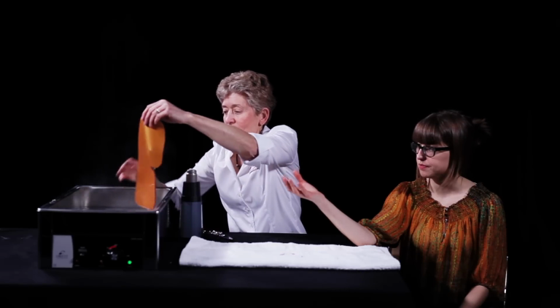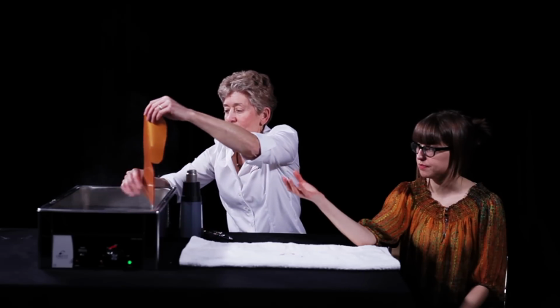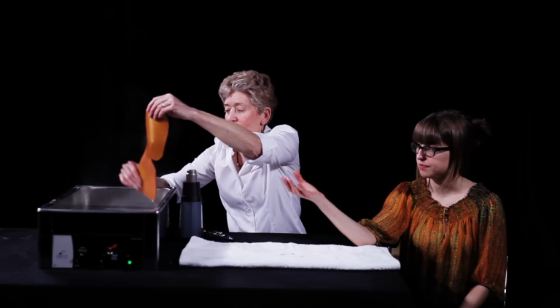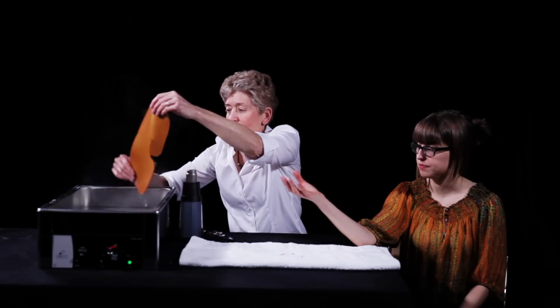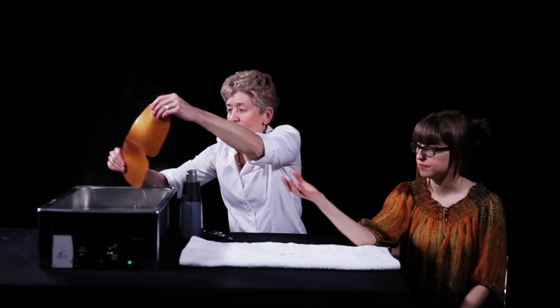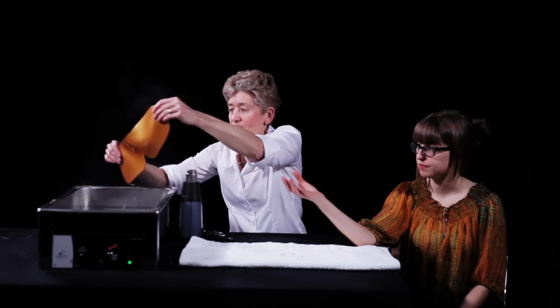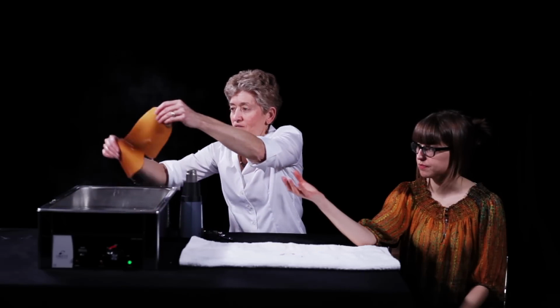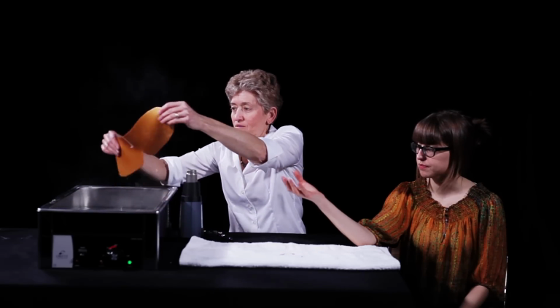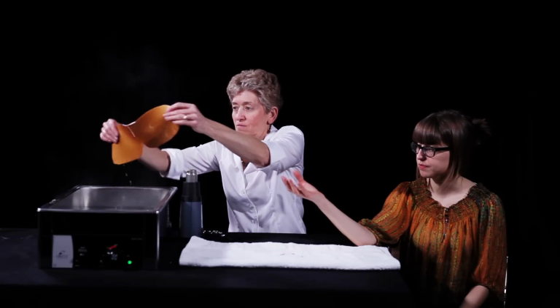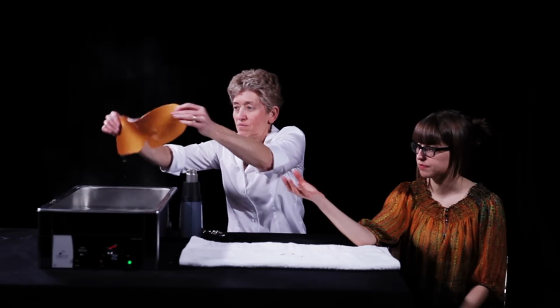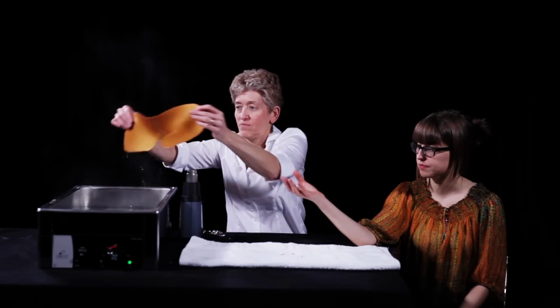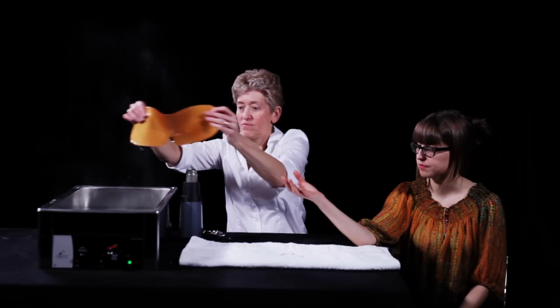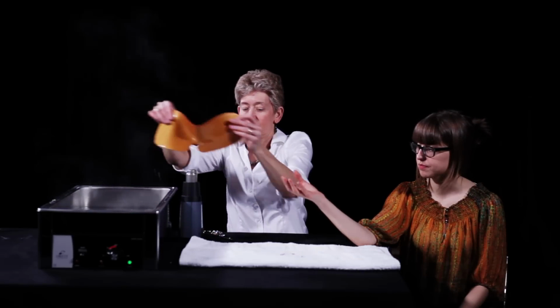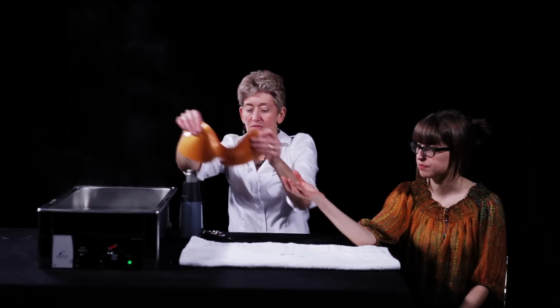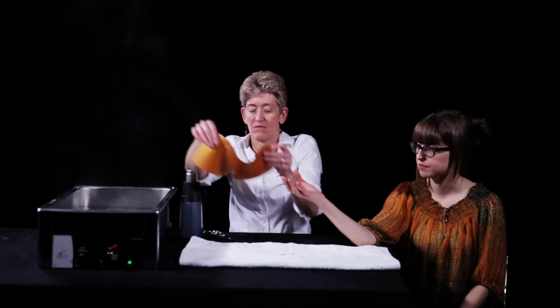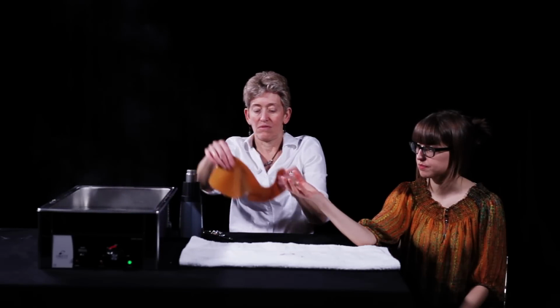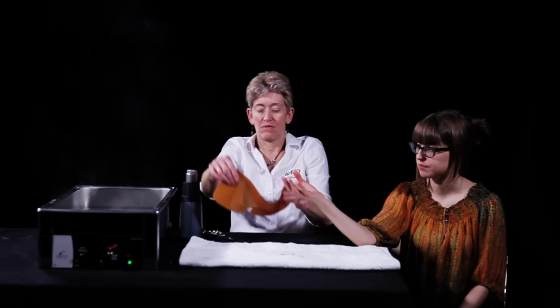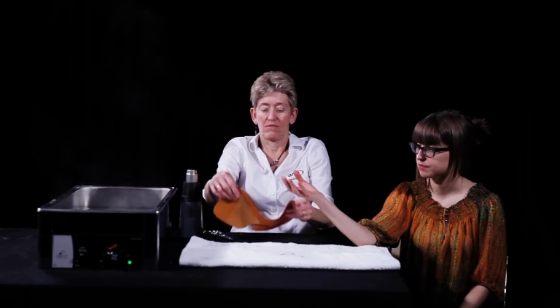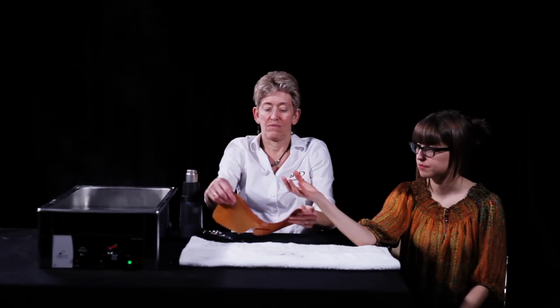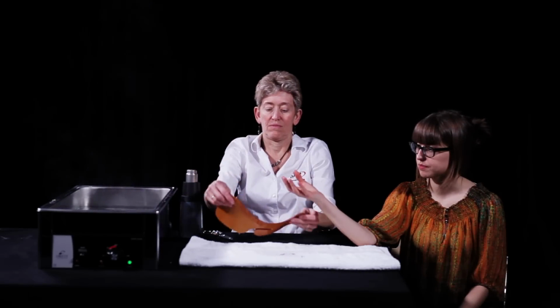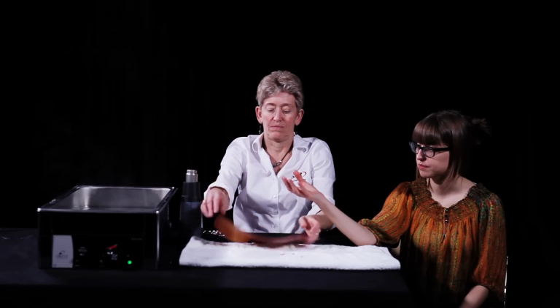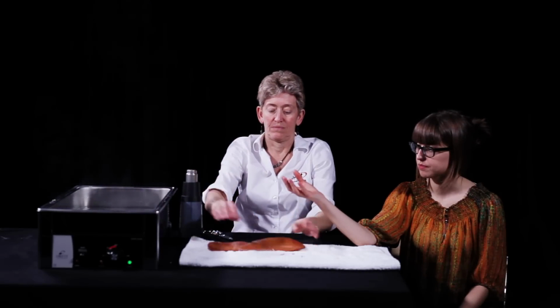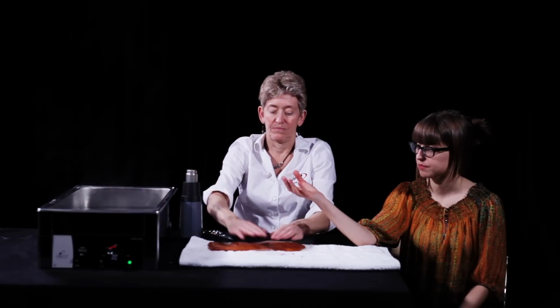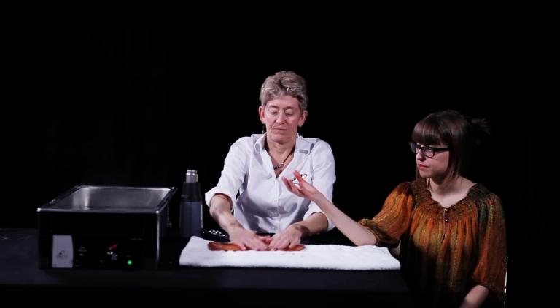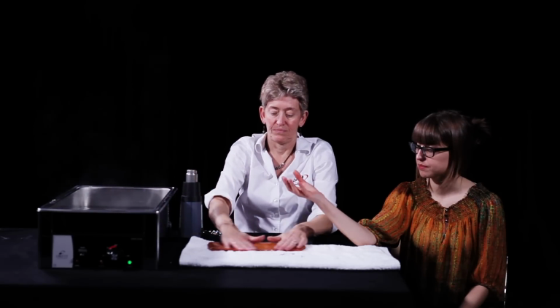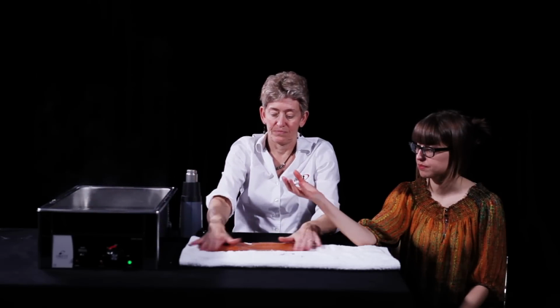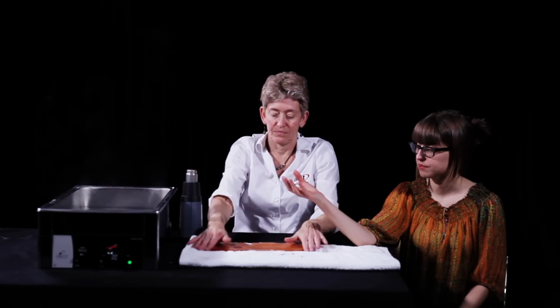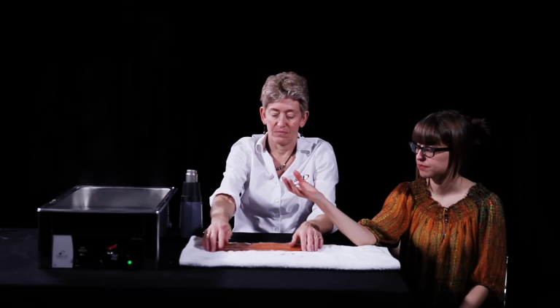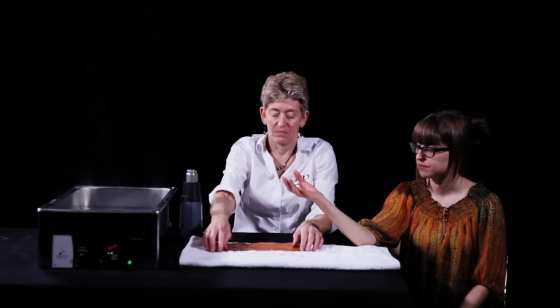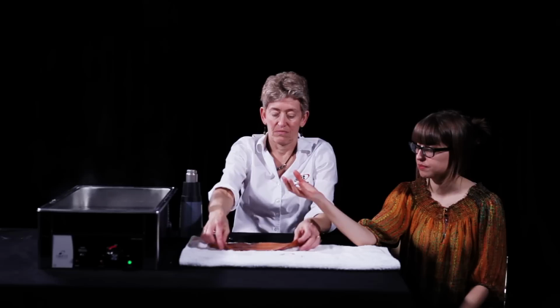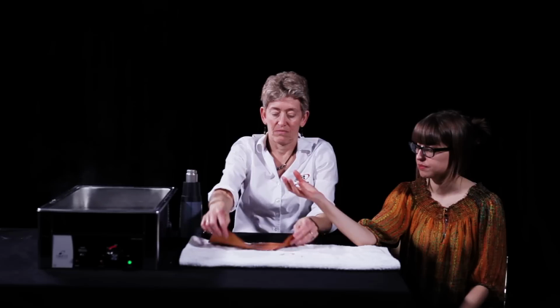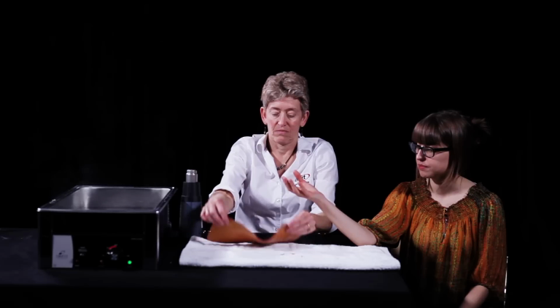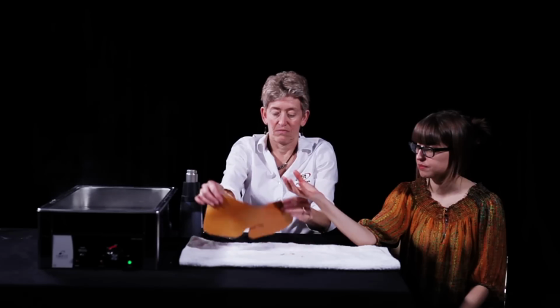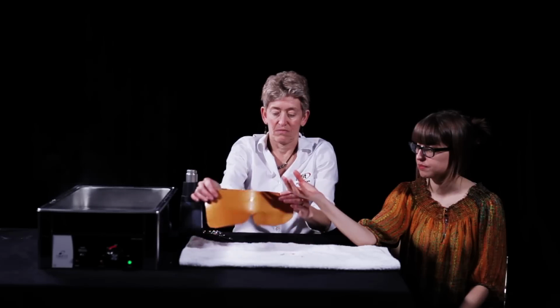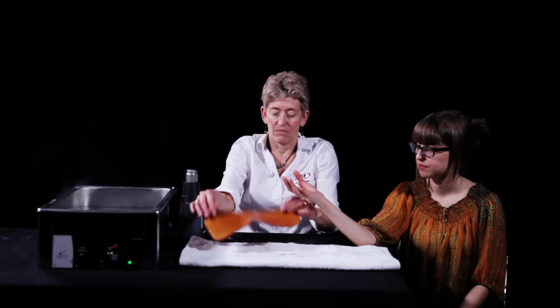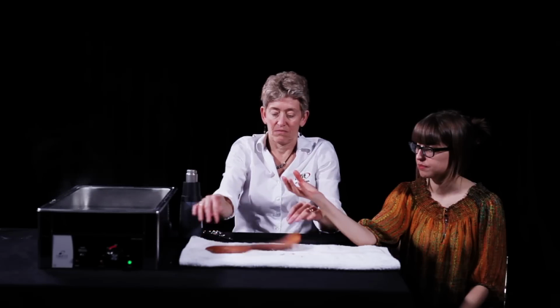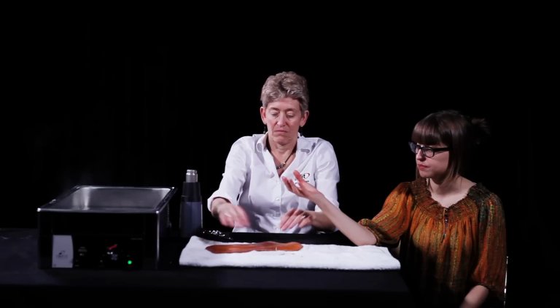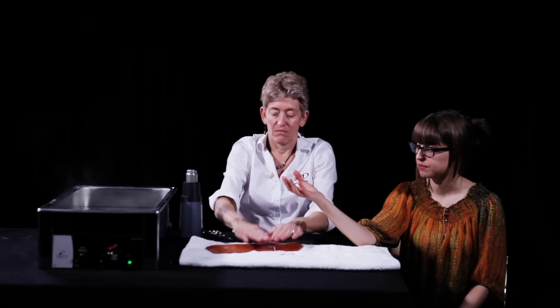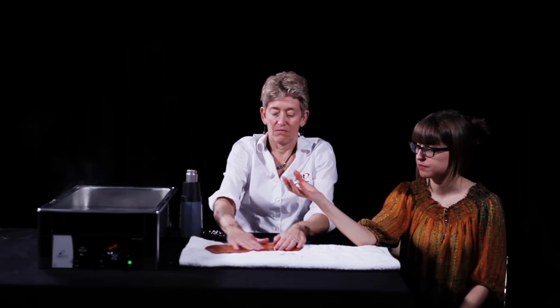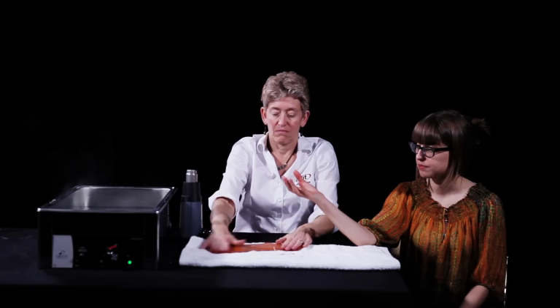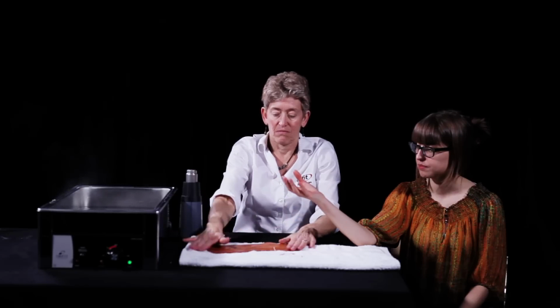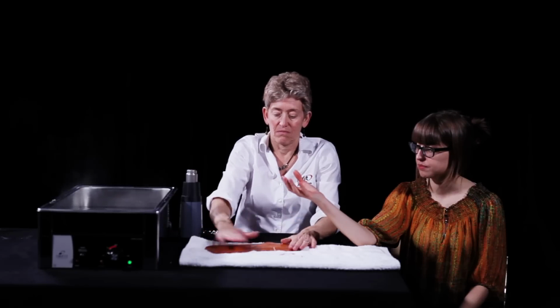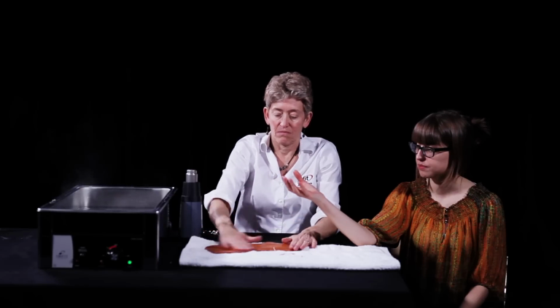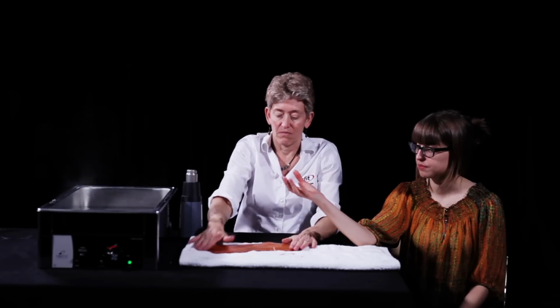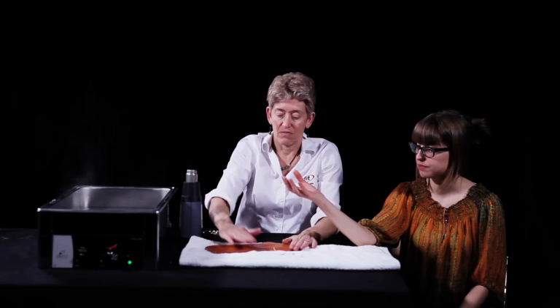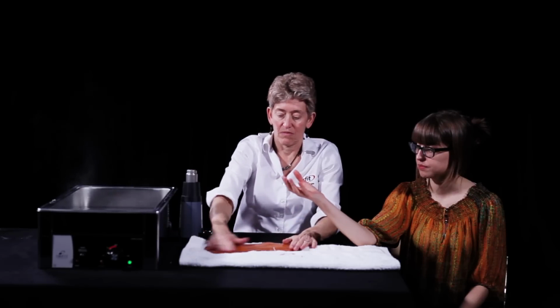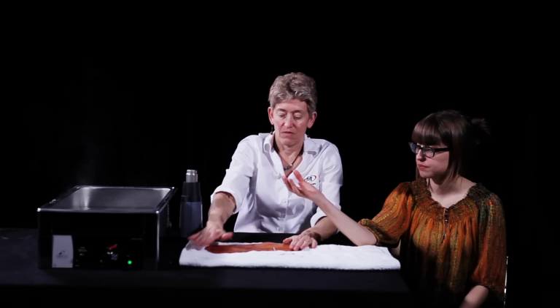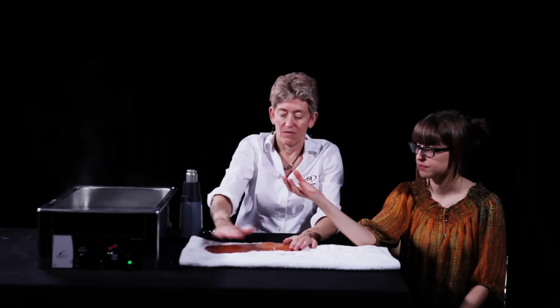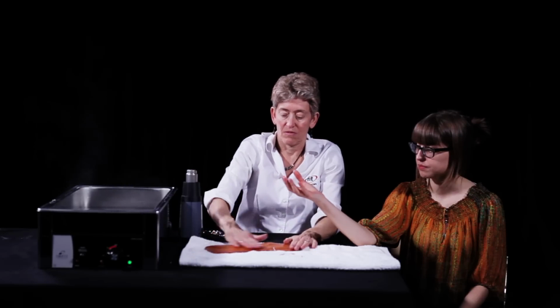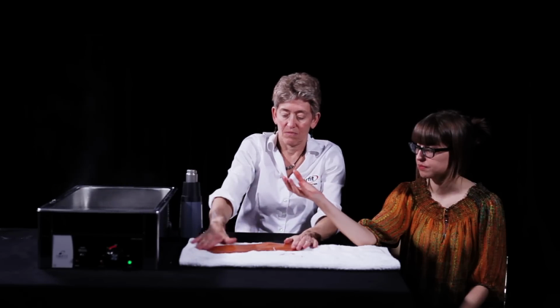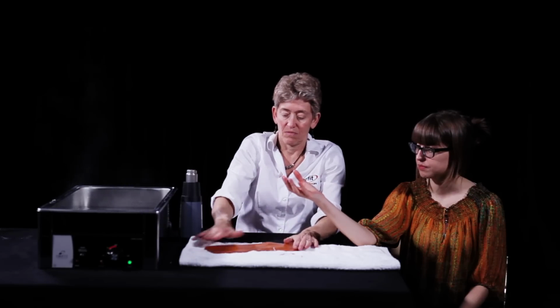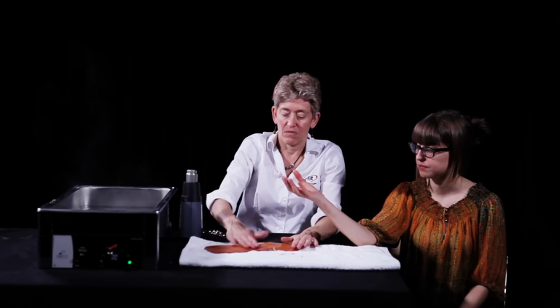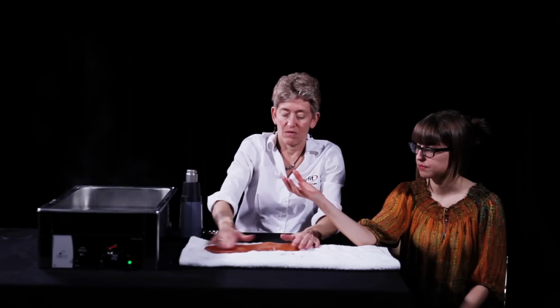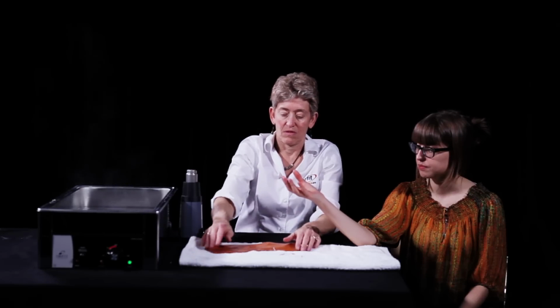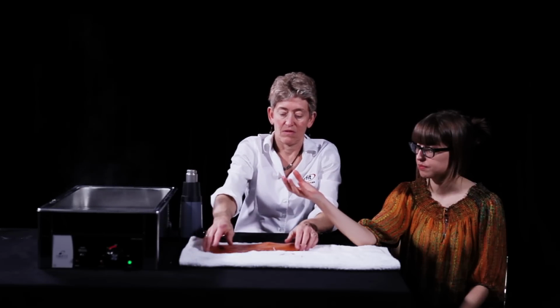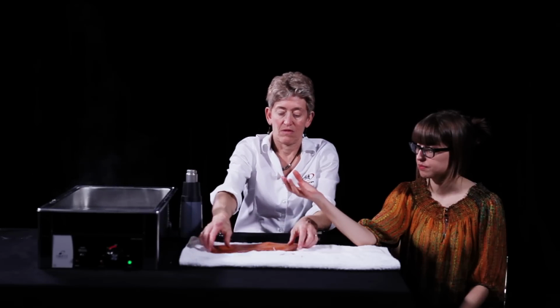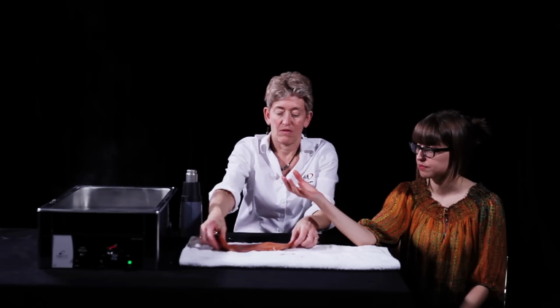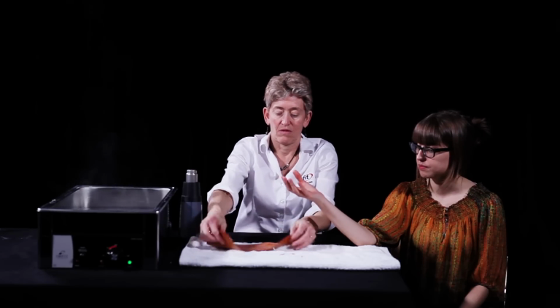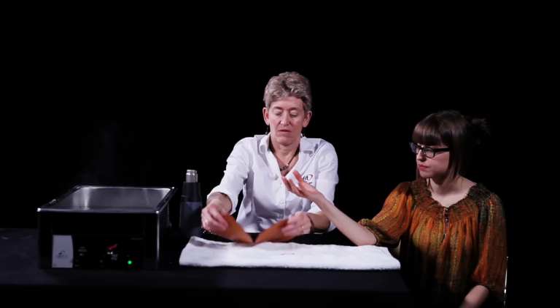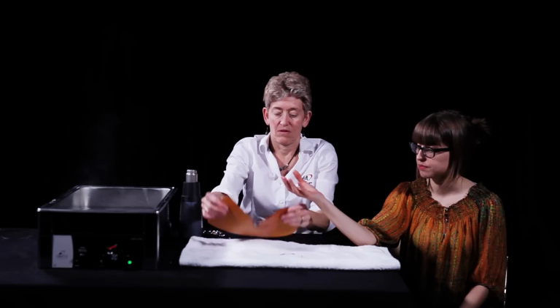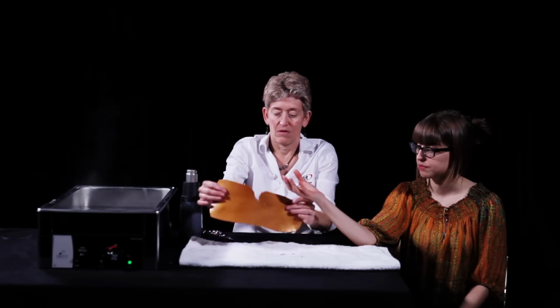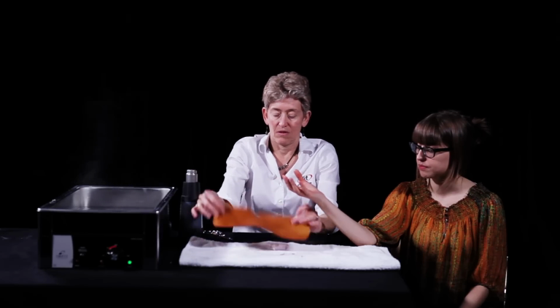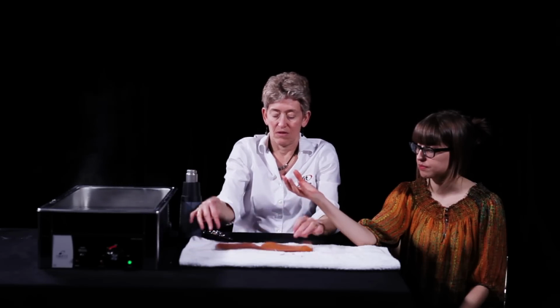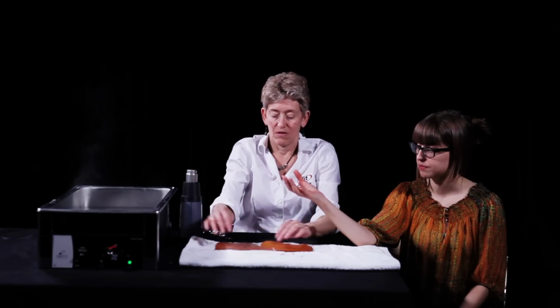Remove the heated orthosis from the water bath with two hands and dry briefly on a towel to remove excess hot water.